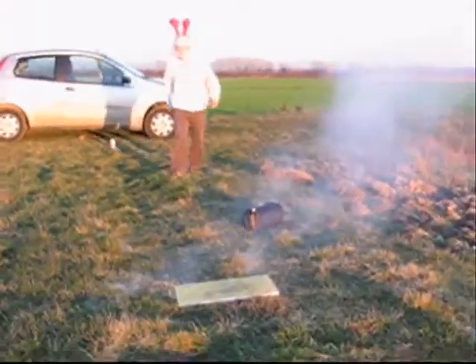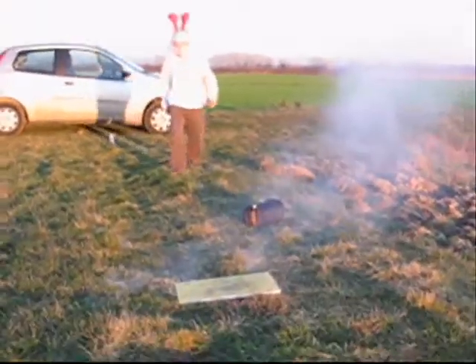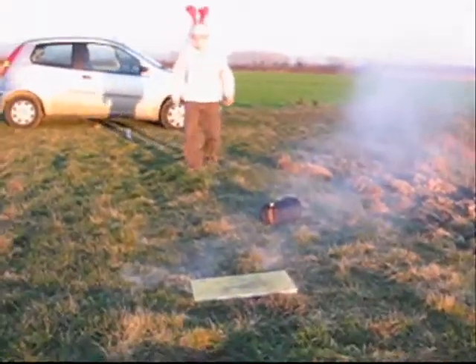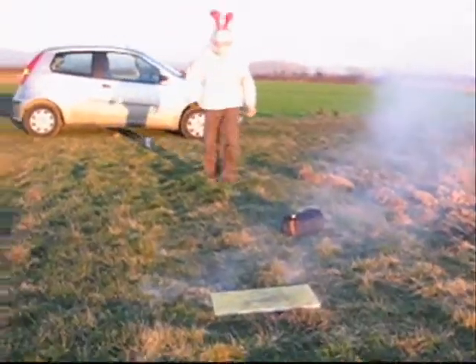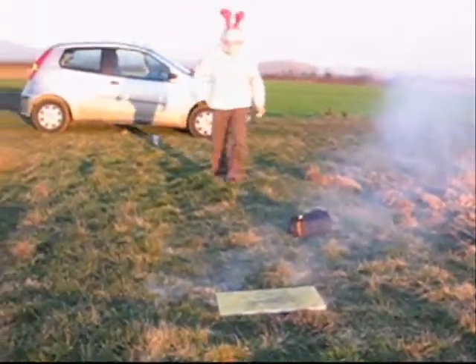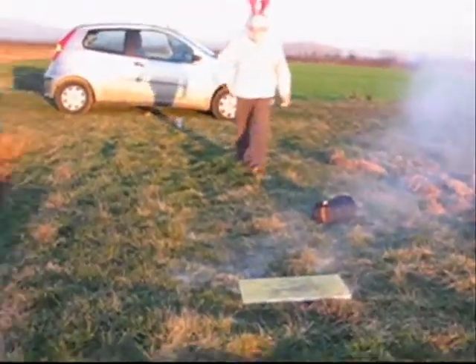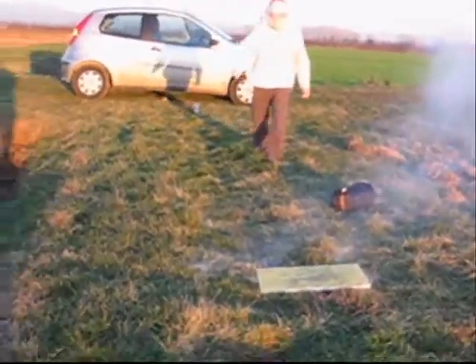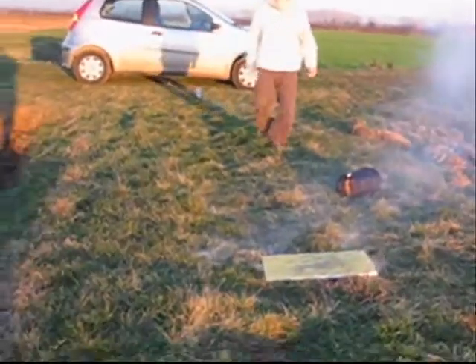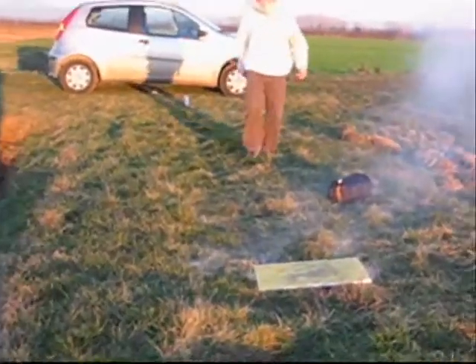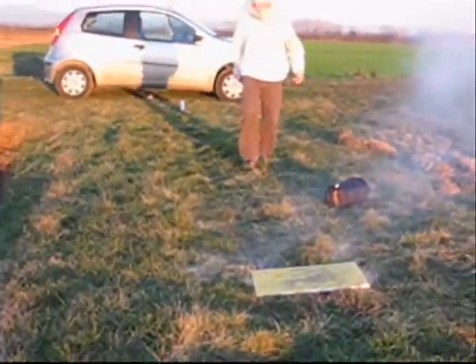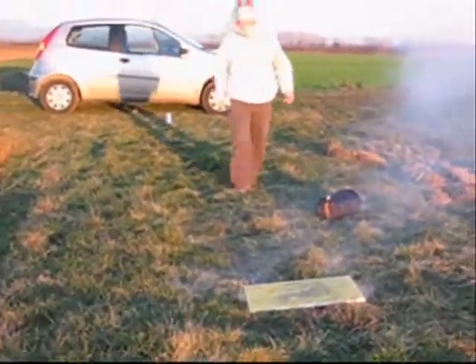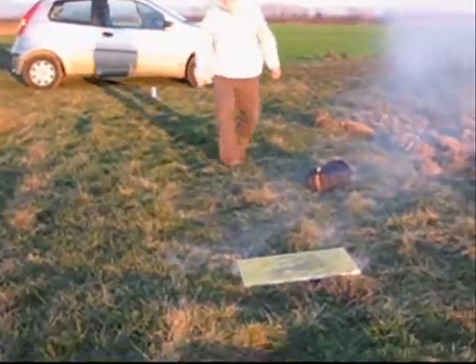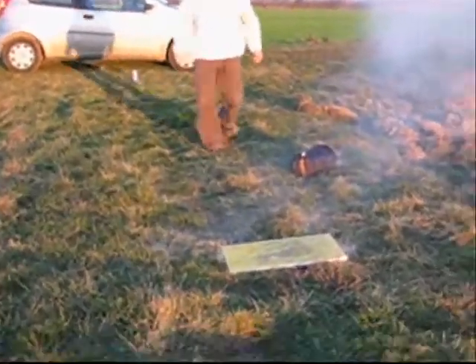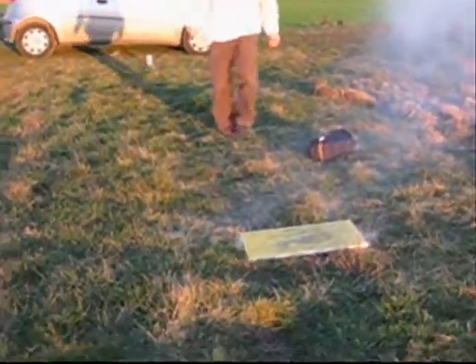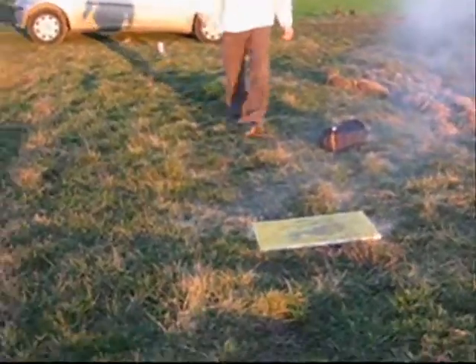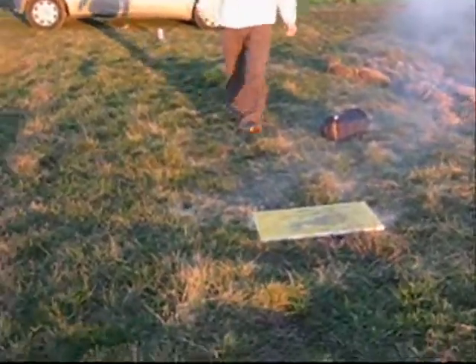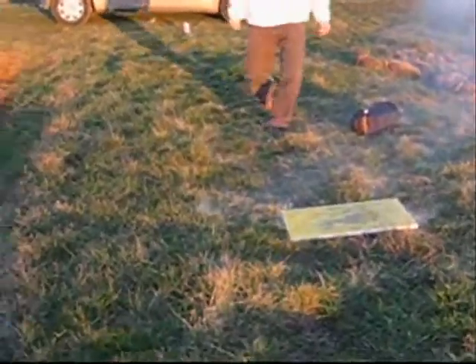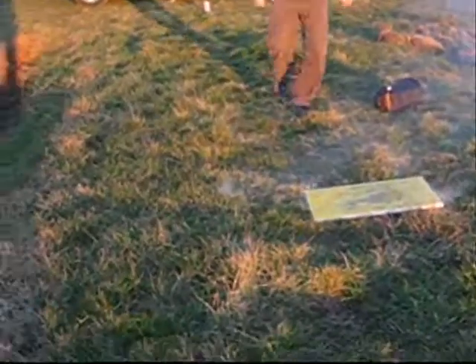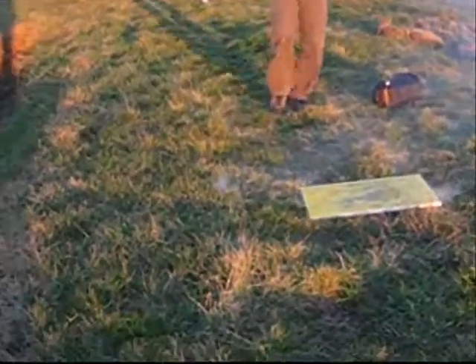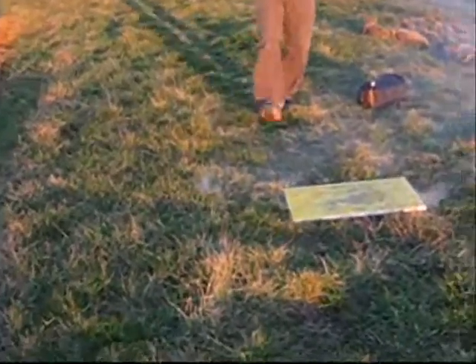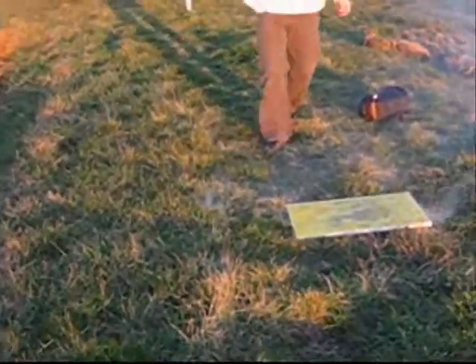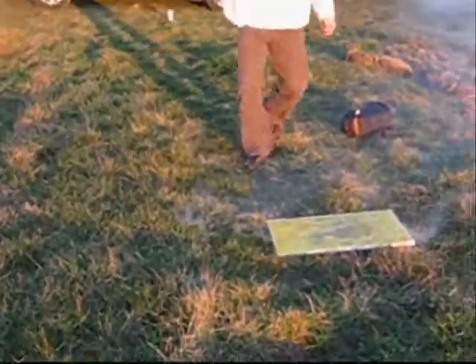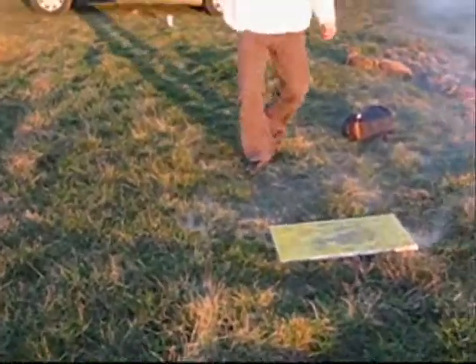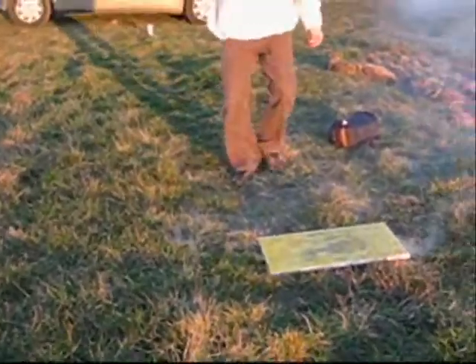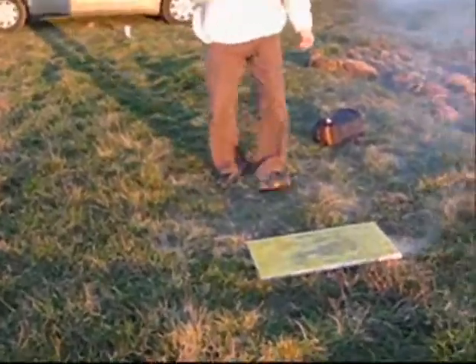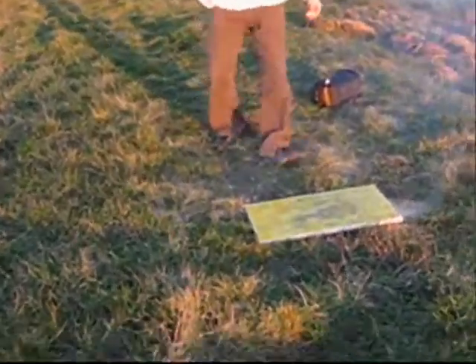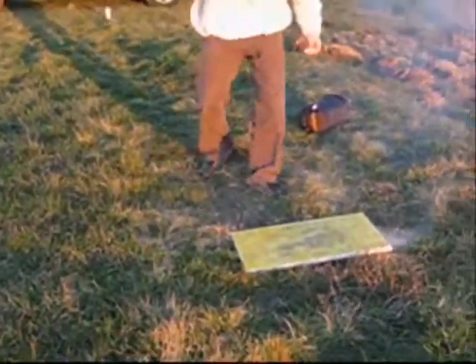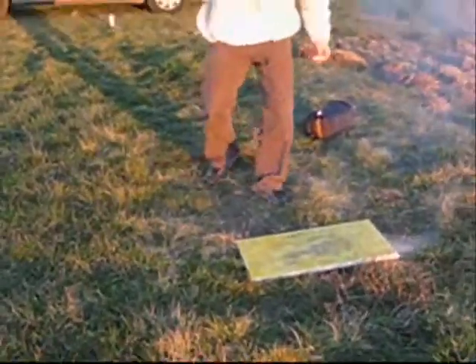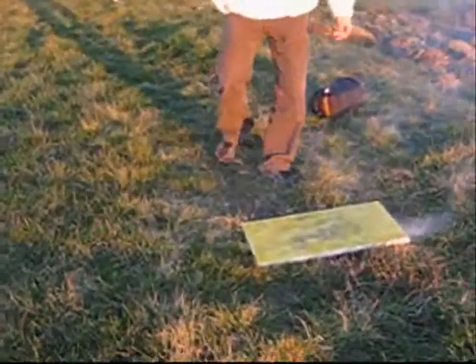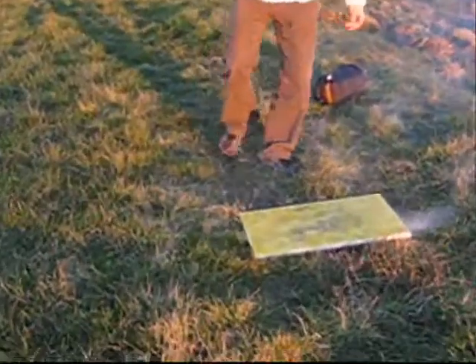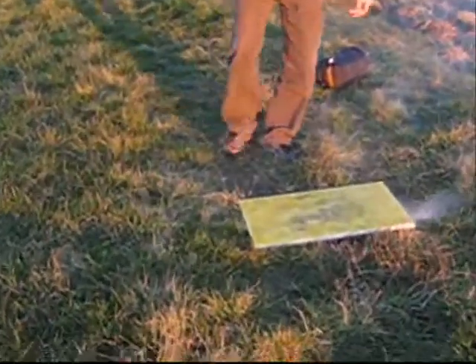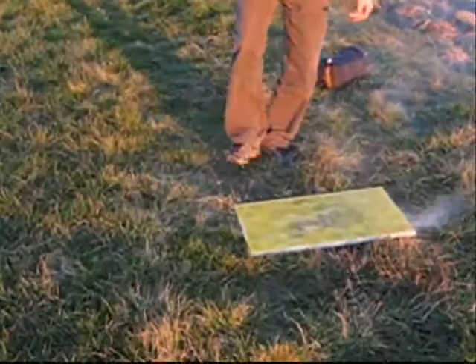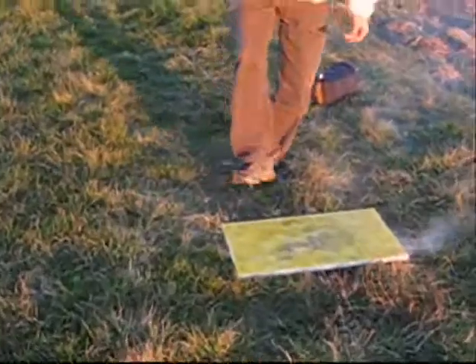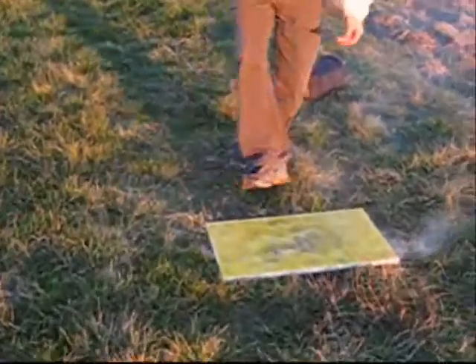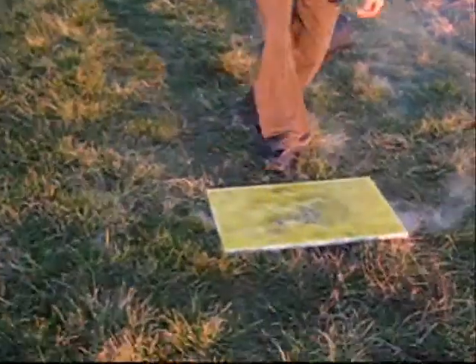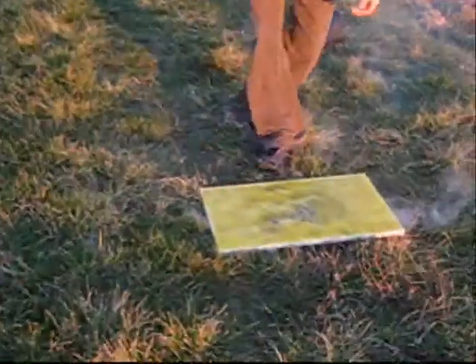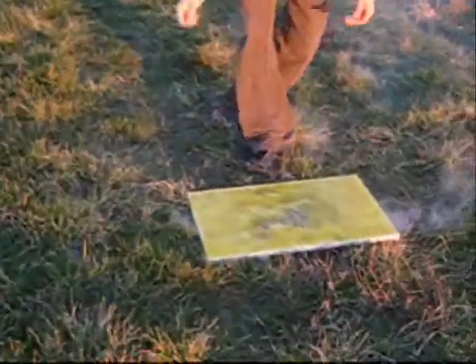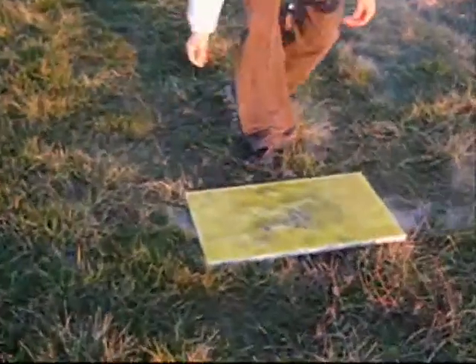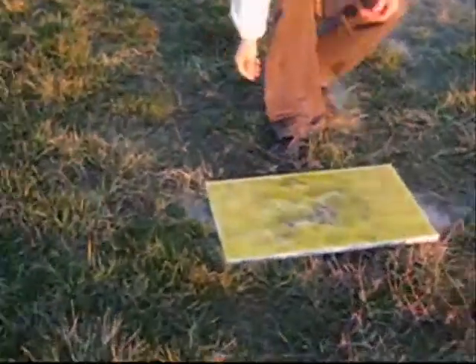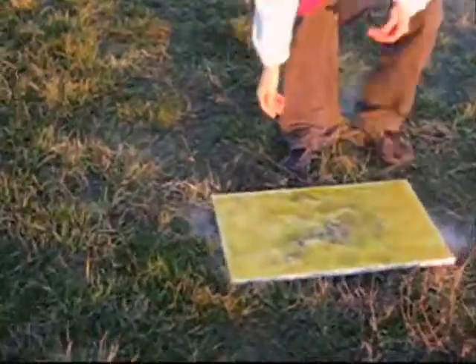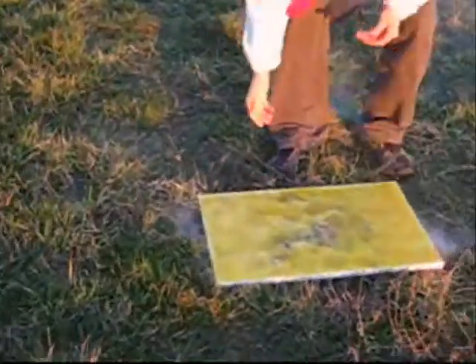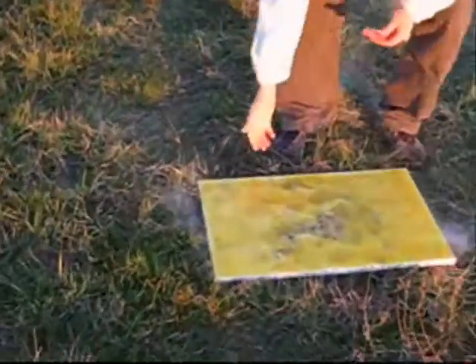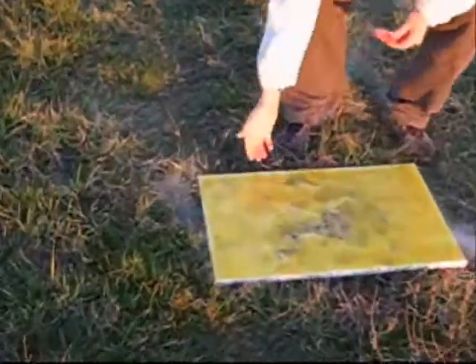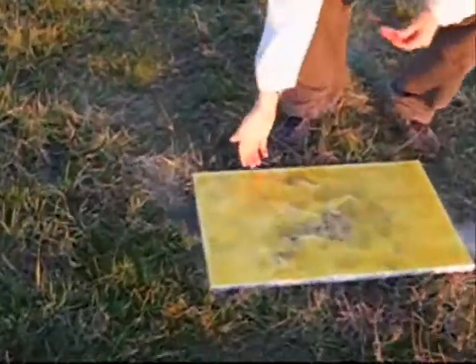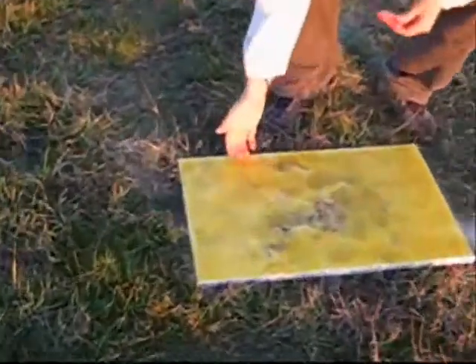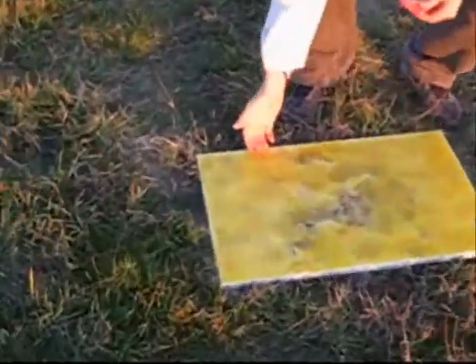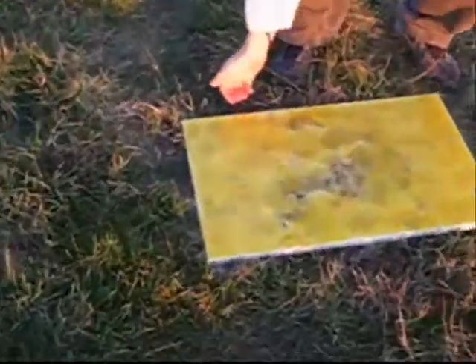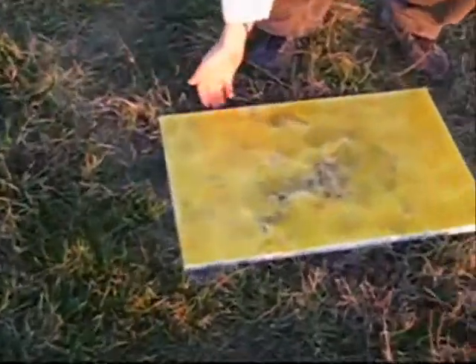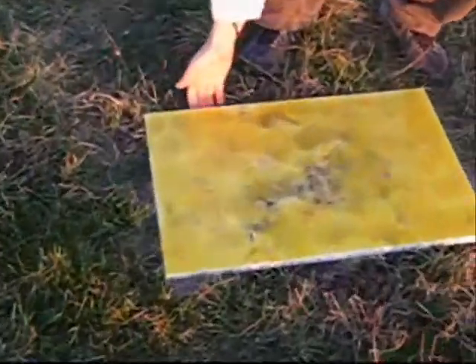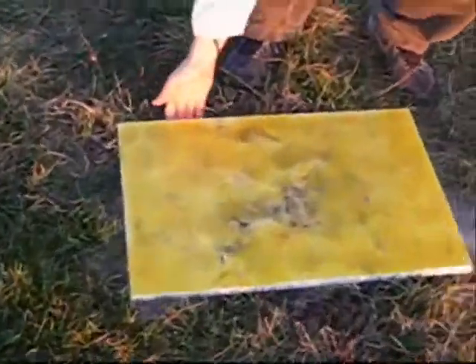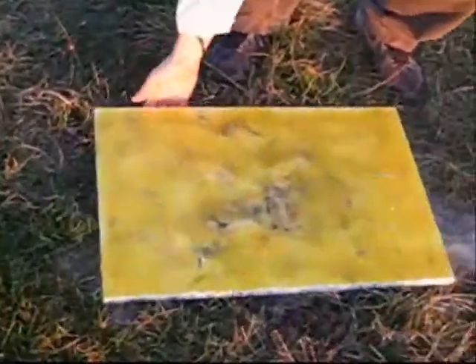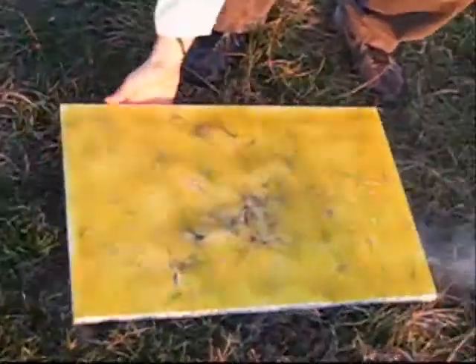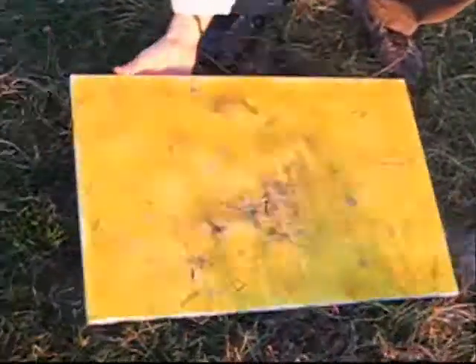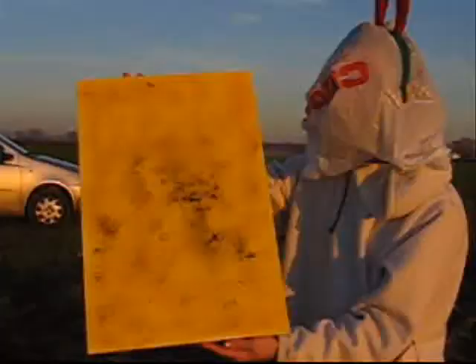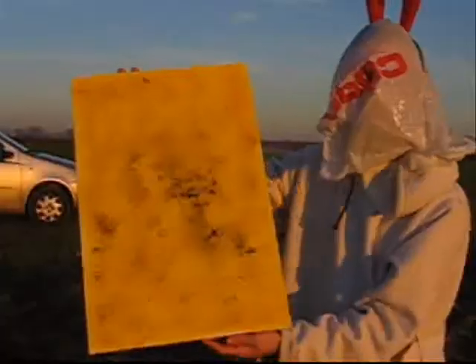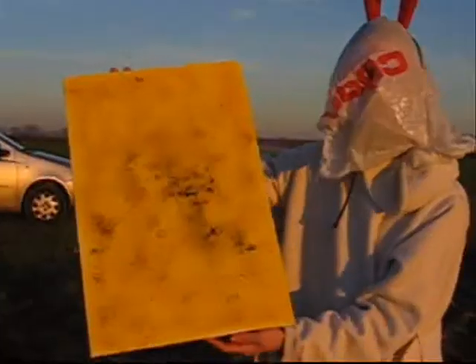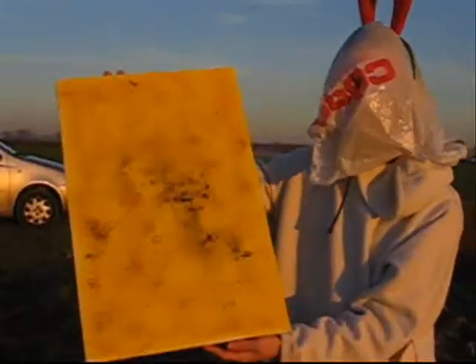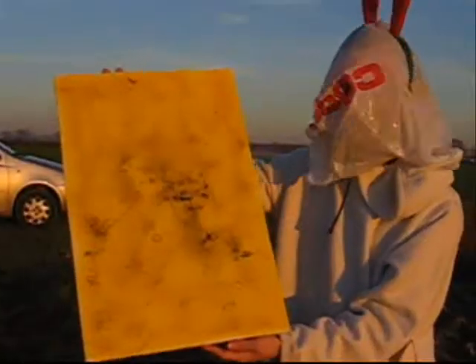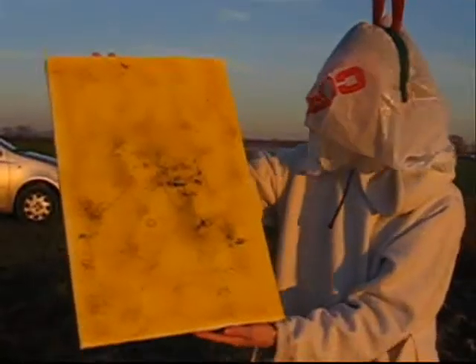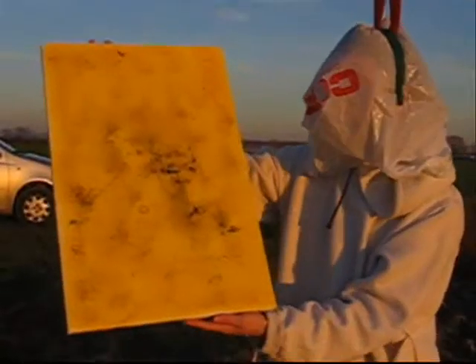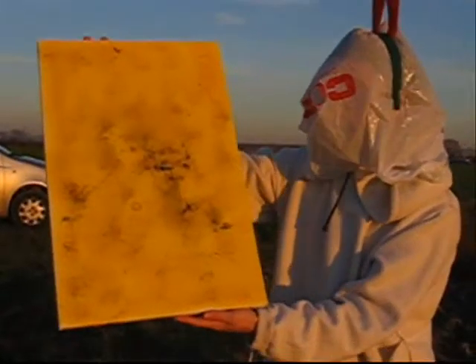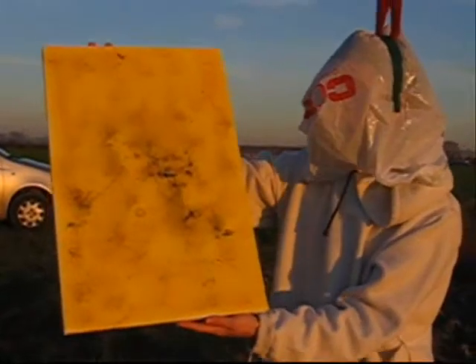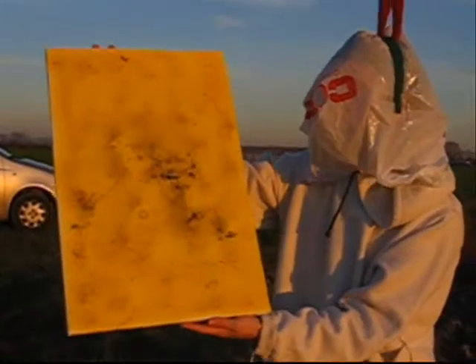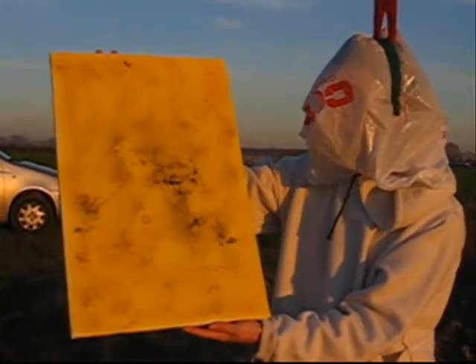Wow, it's cool! Wow, this is contemporary art, guys!